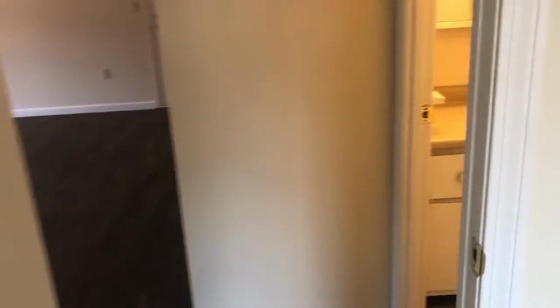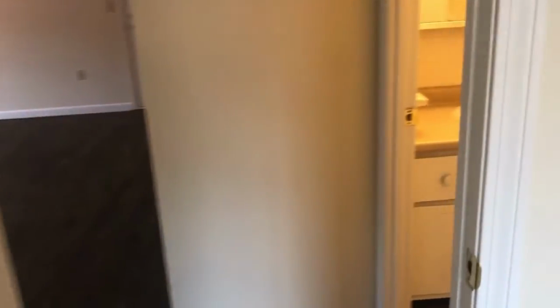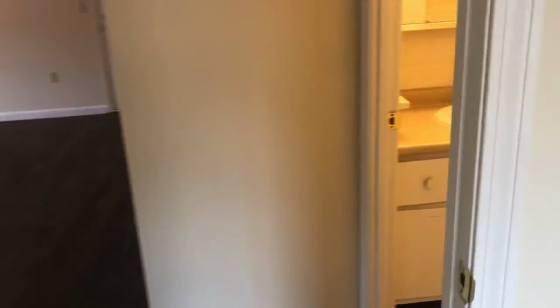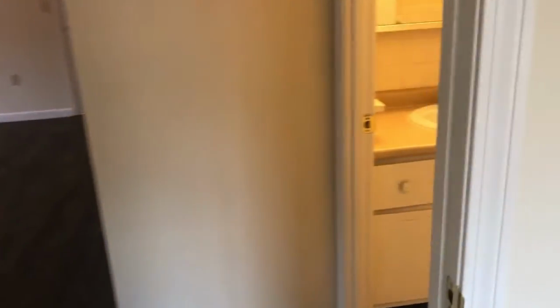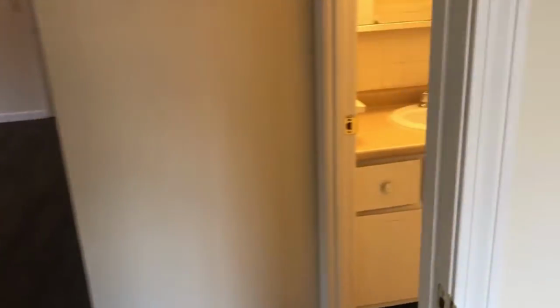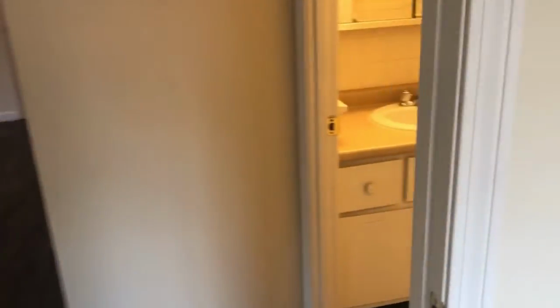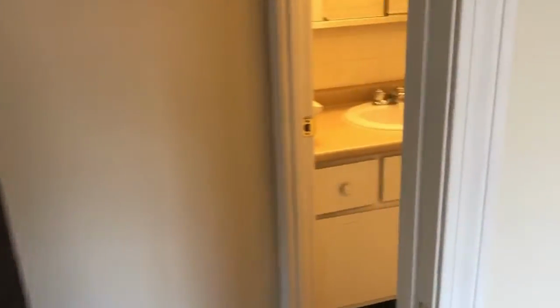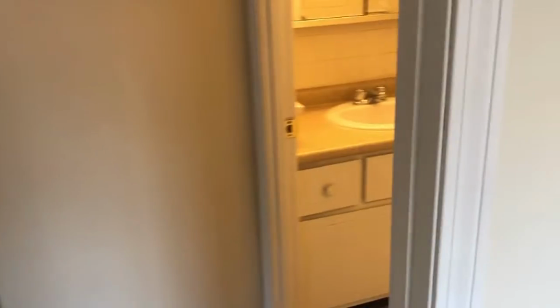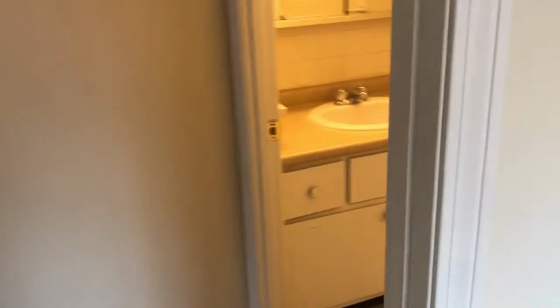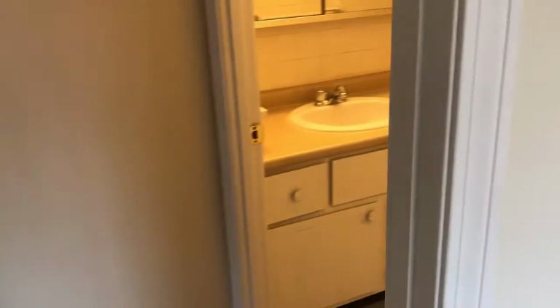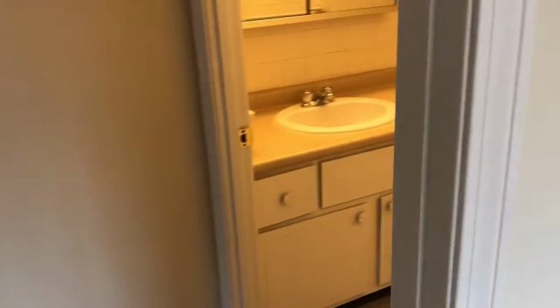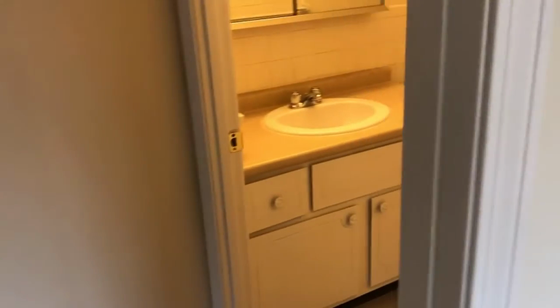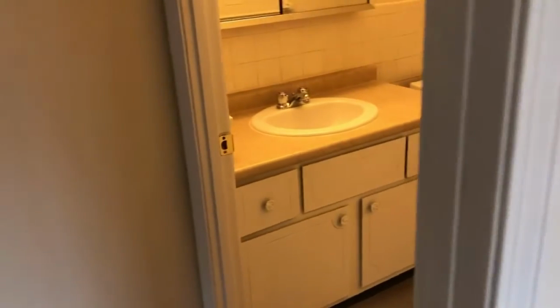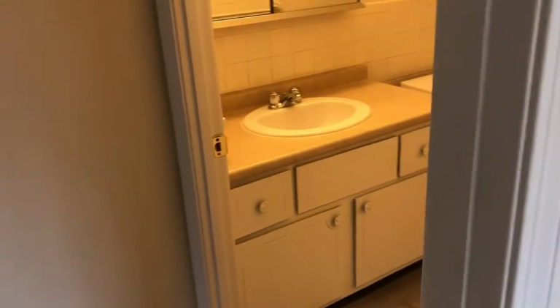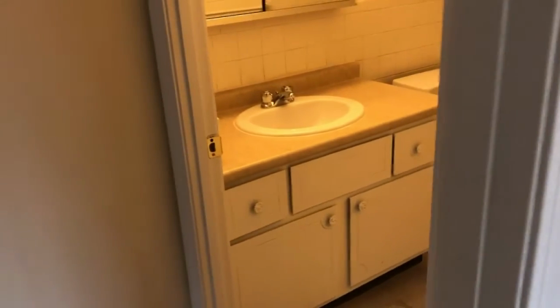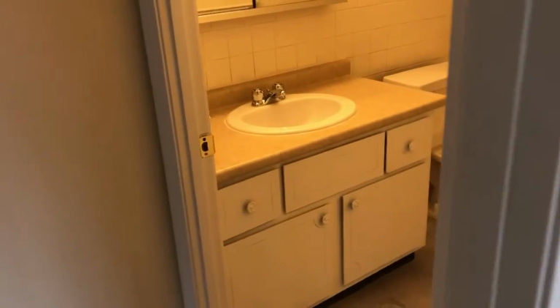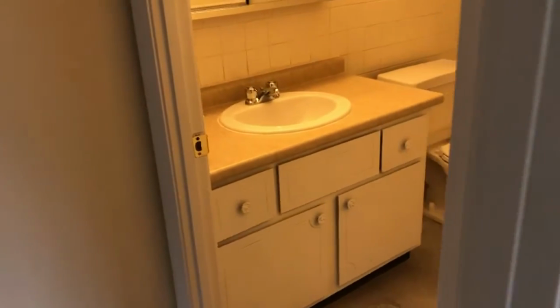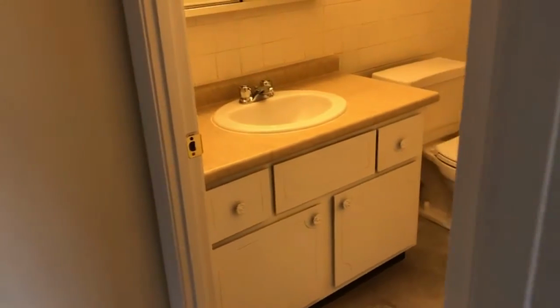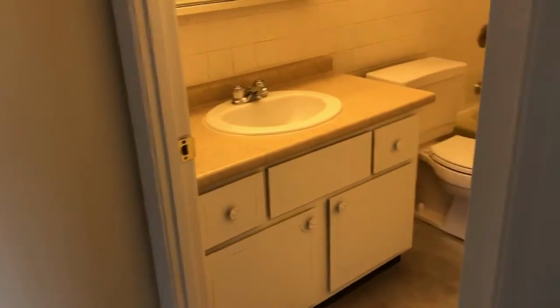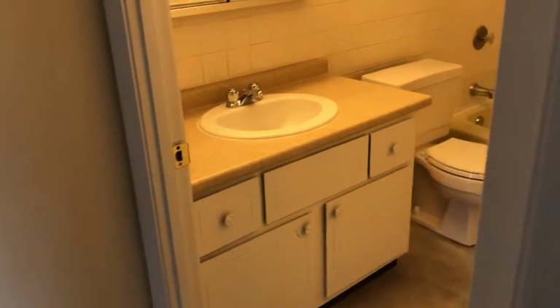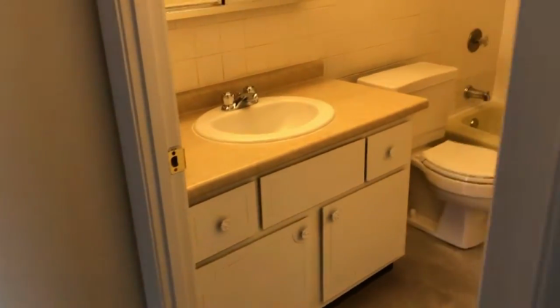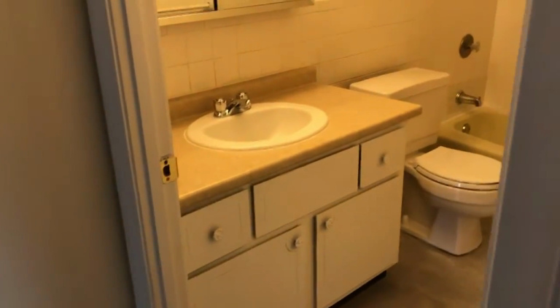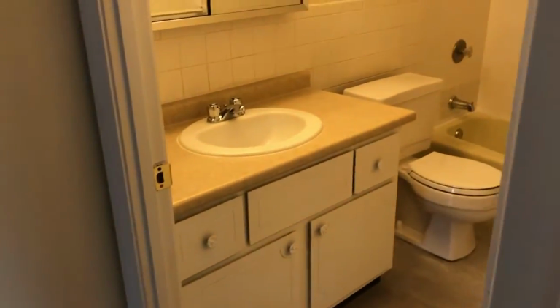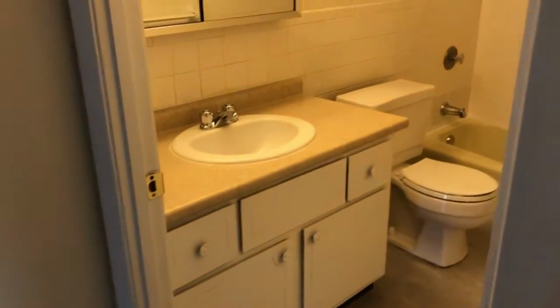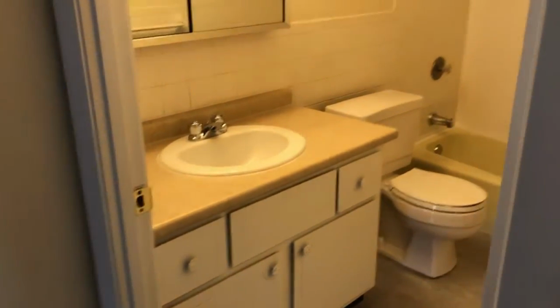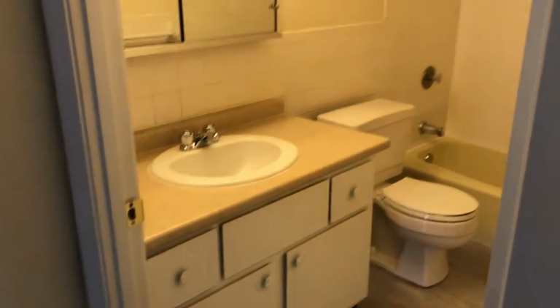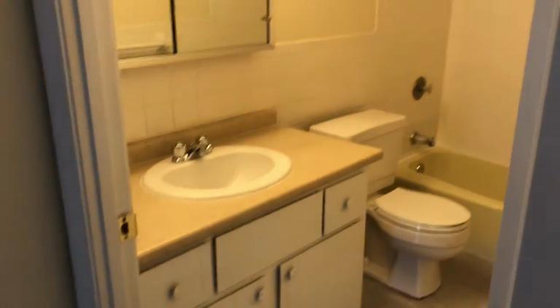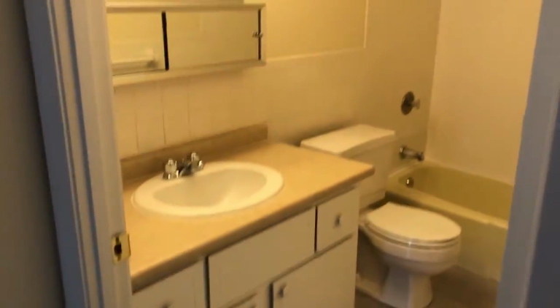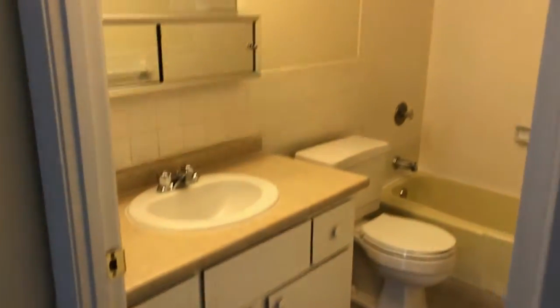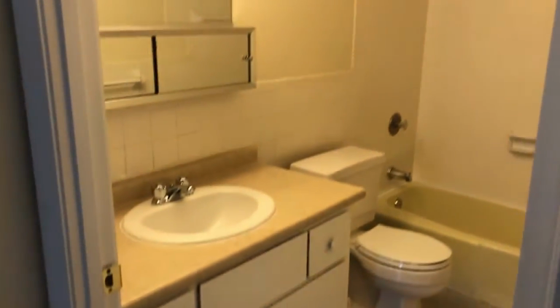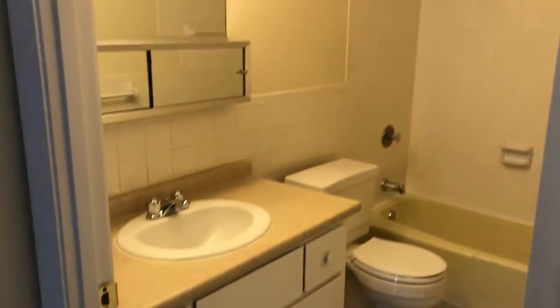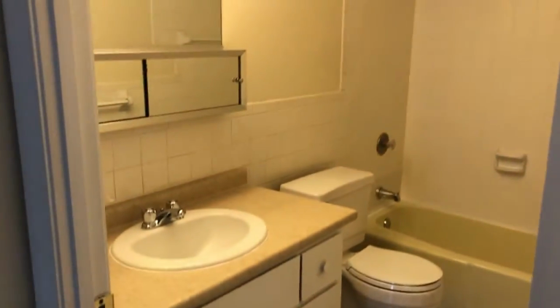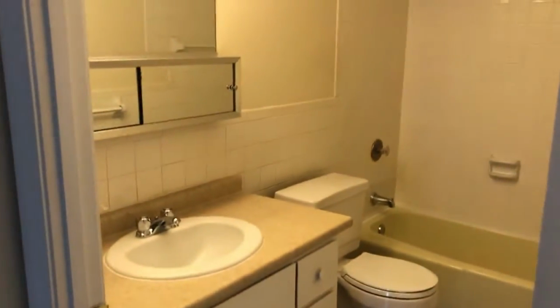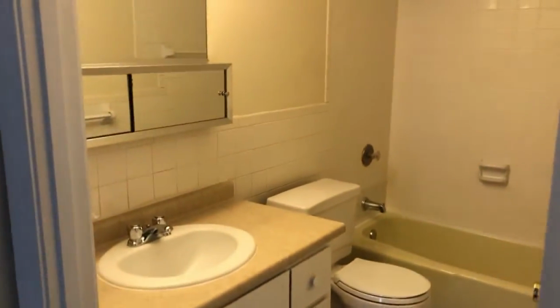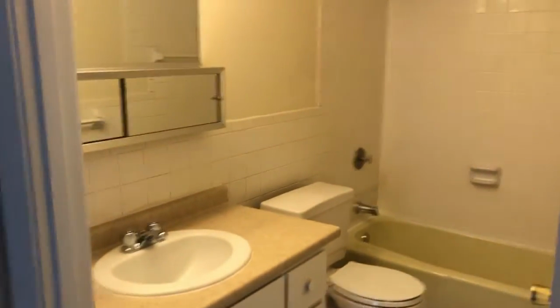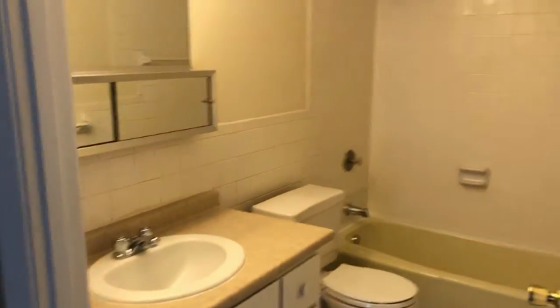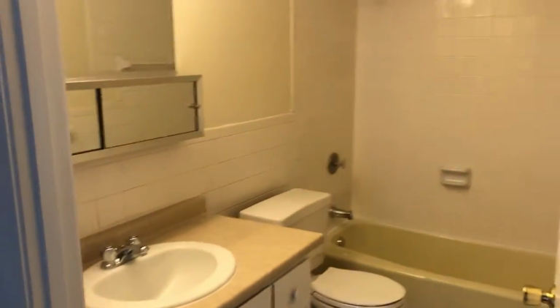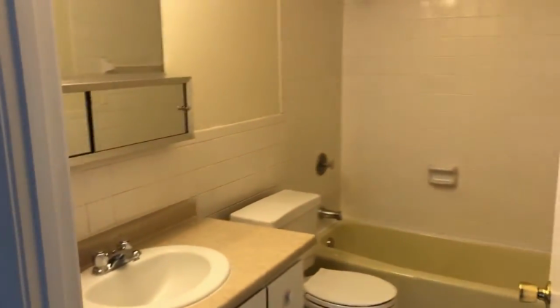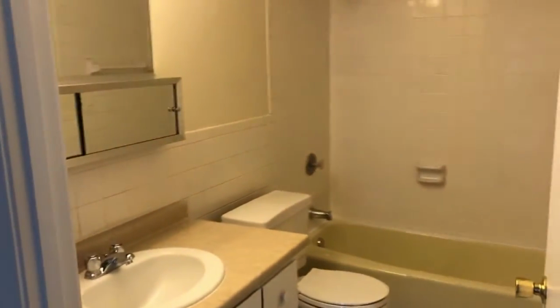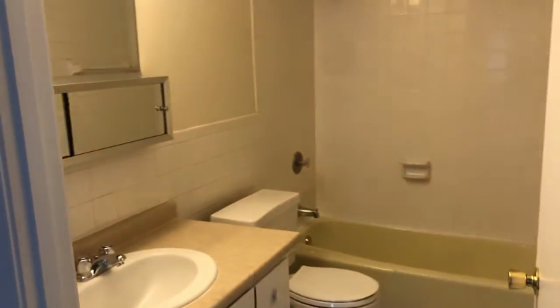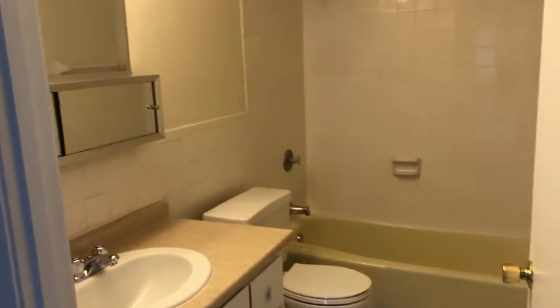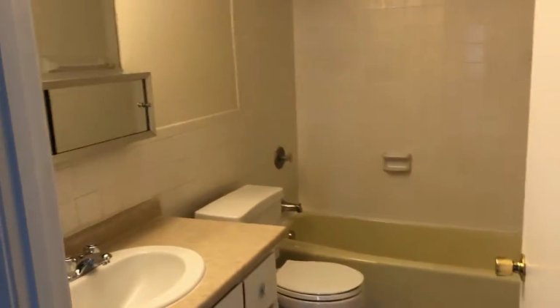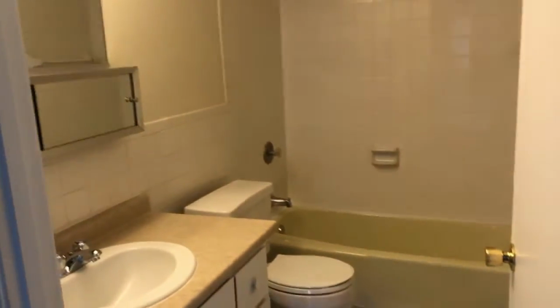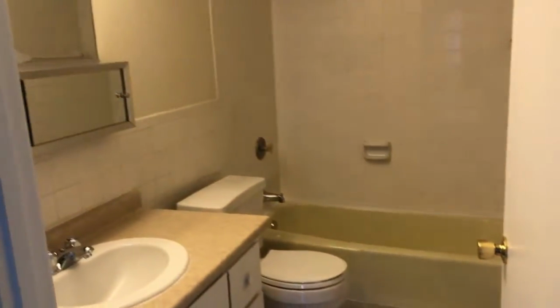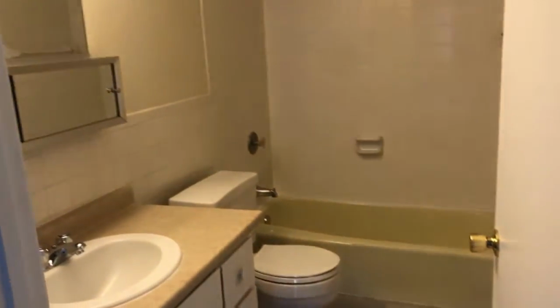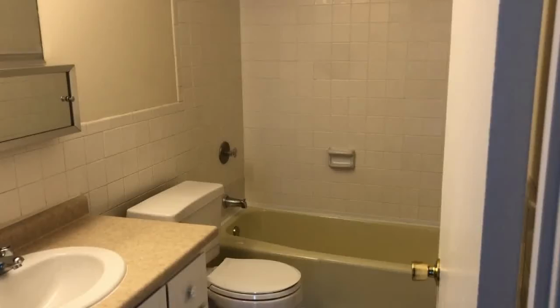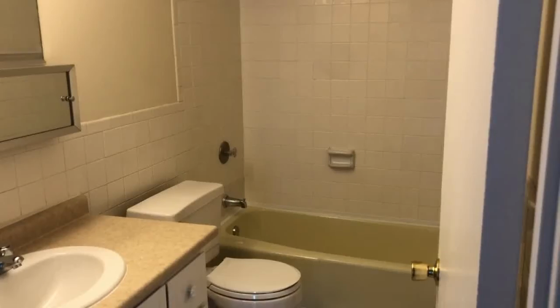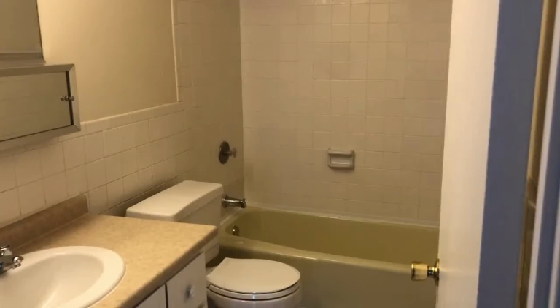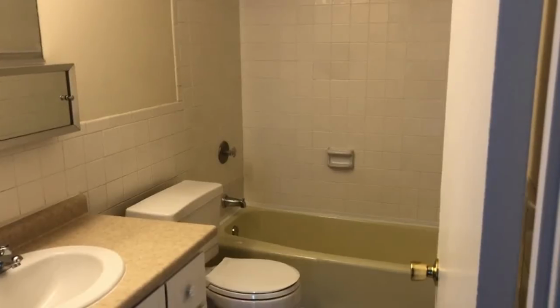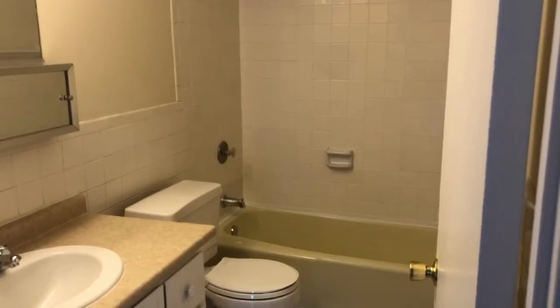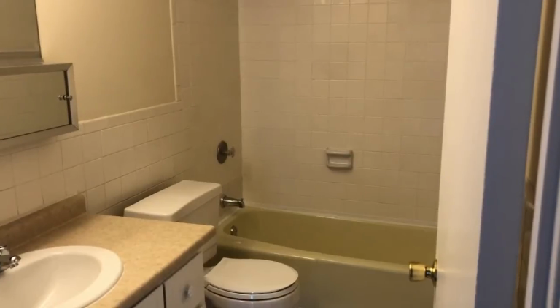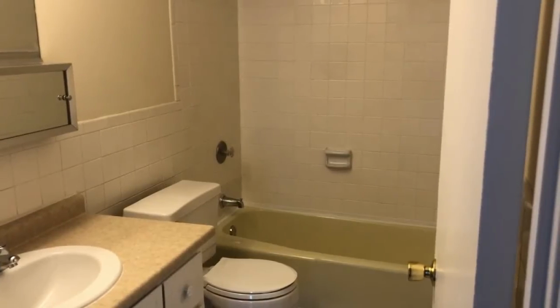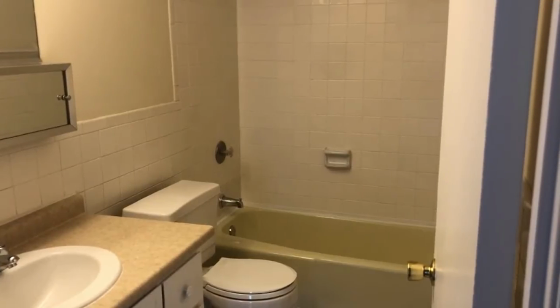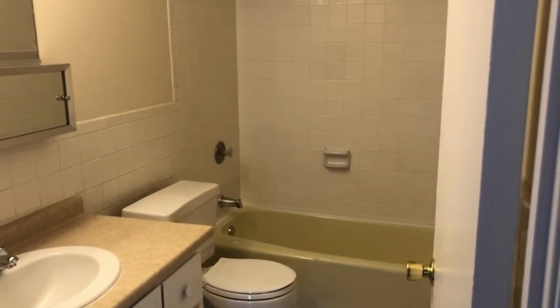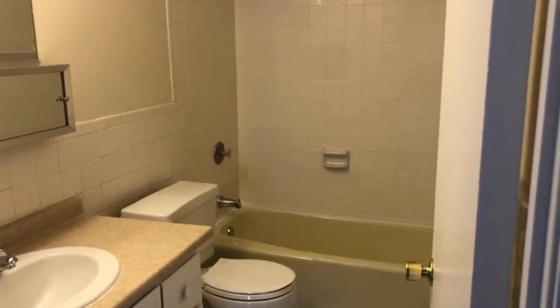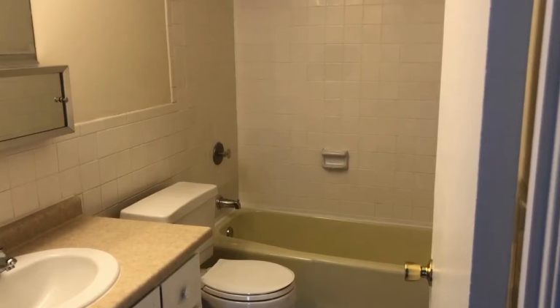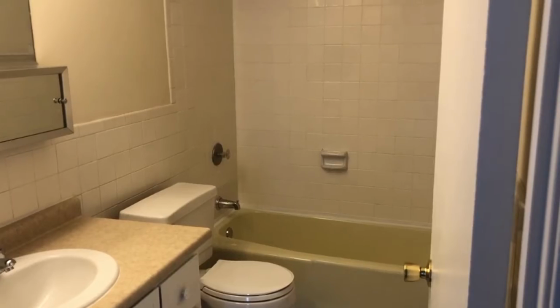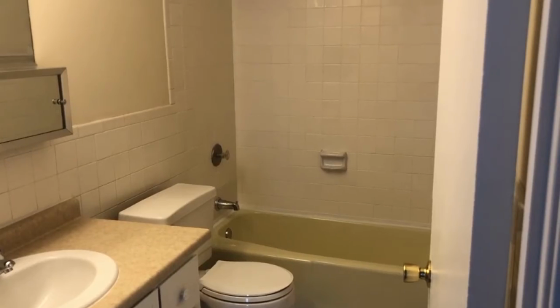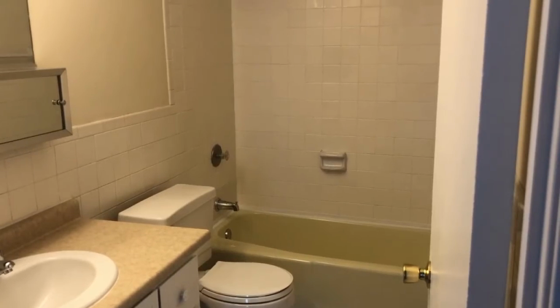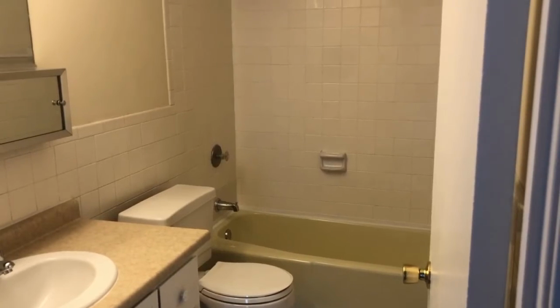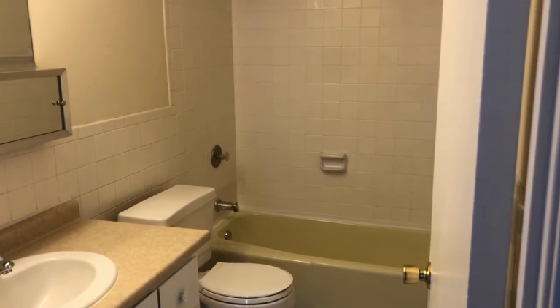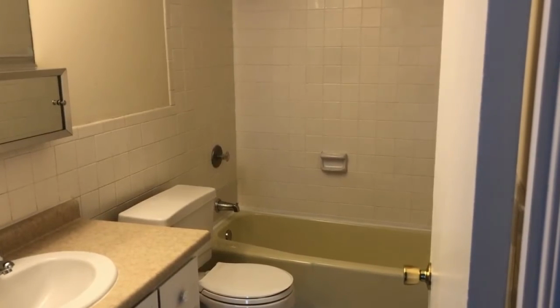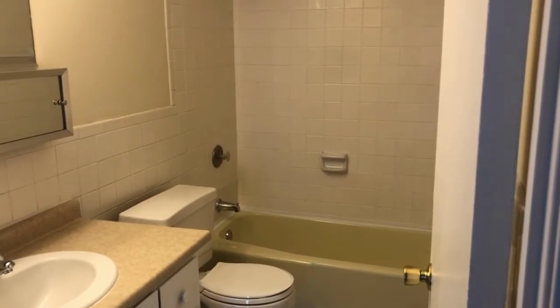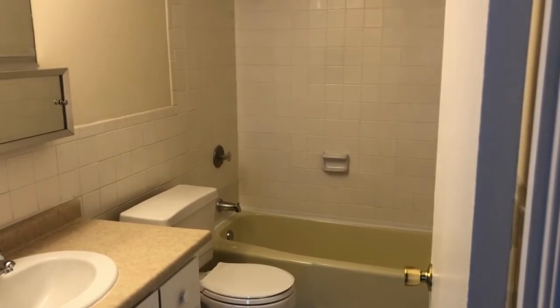Here in the bathroom you'll find a vanity, nice mirror, and a tiled tub.